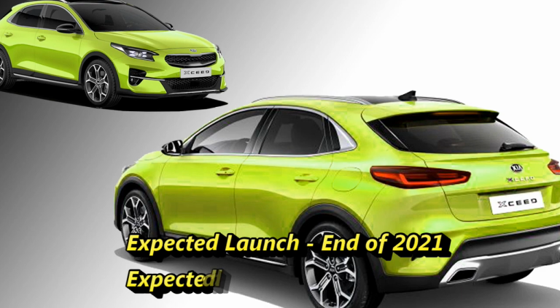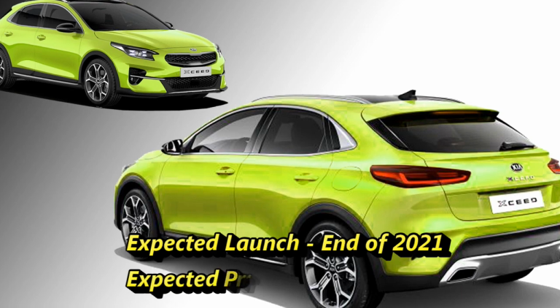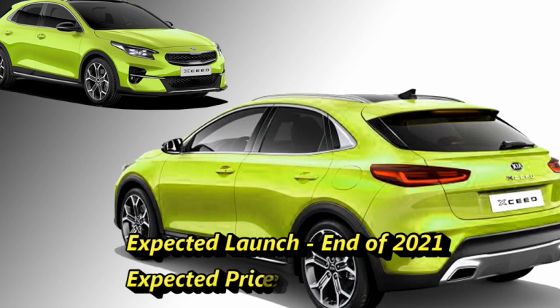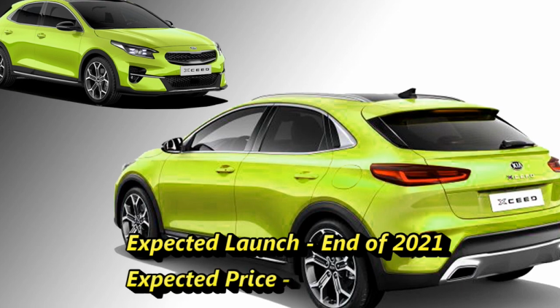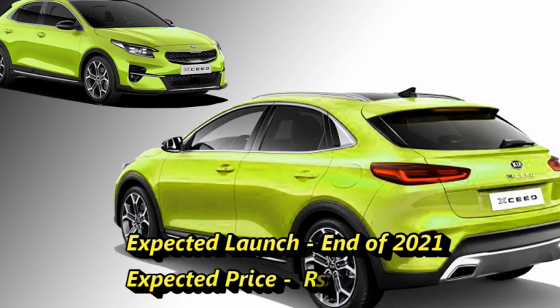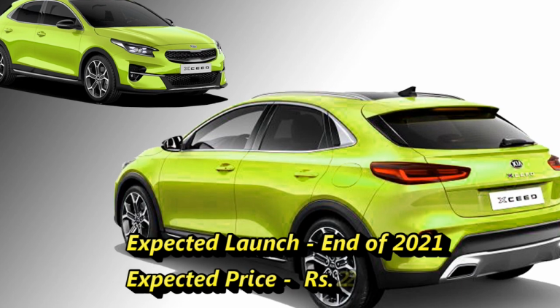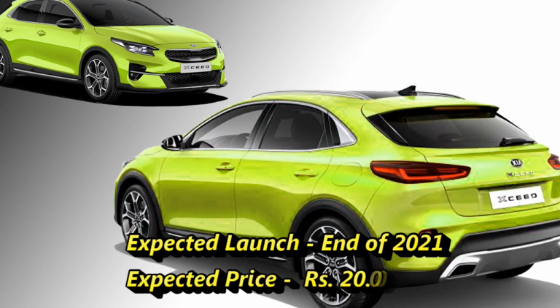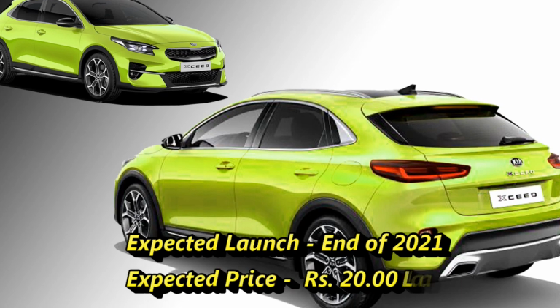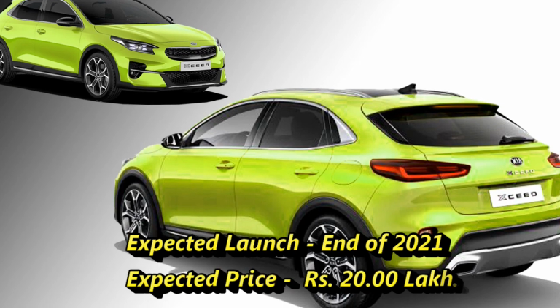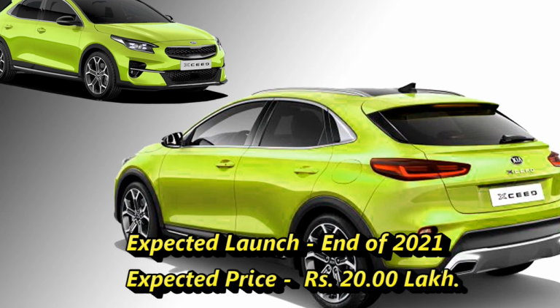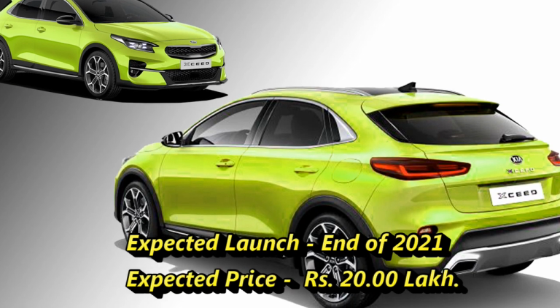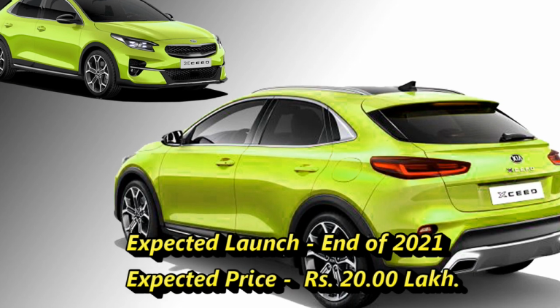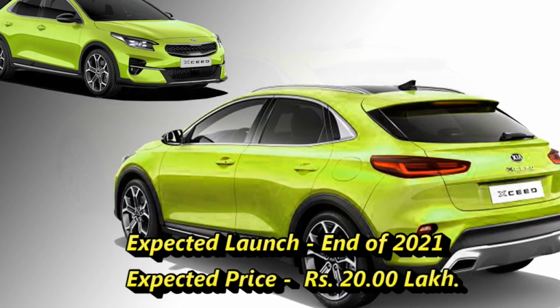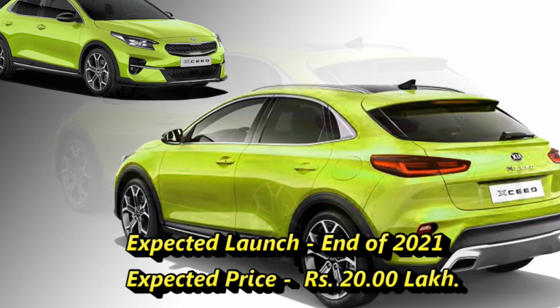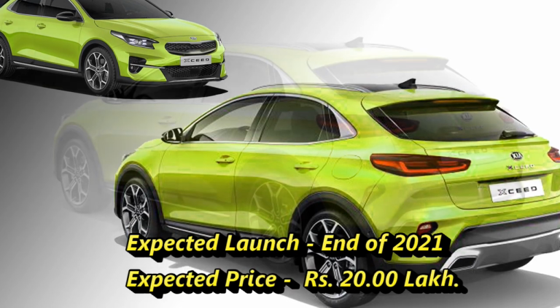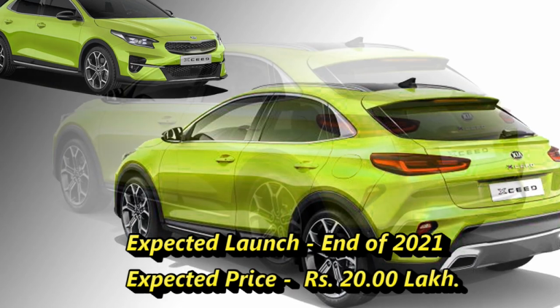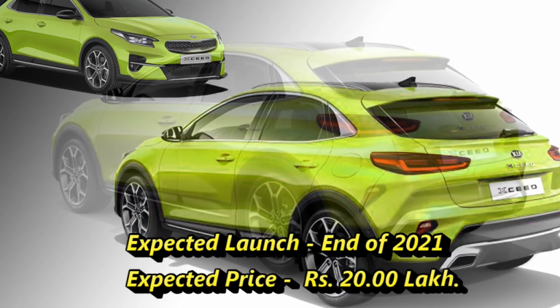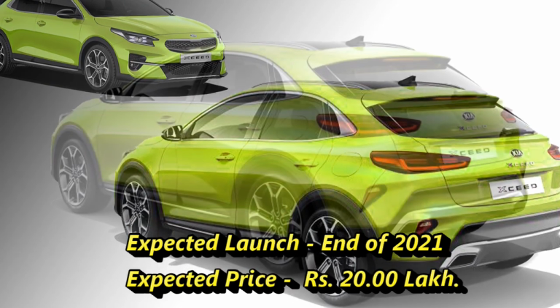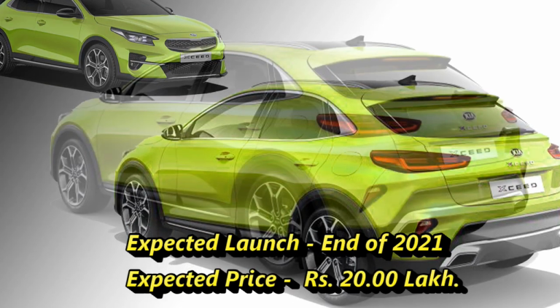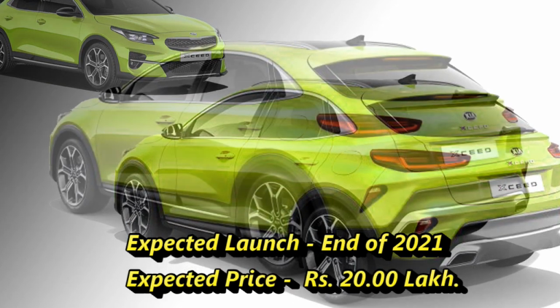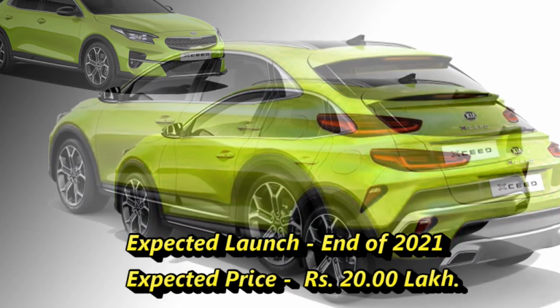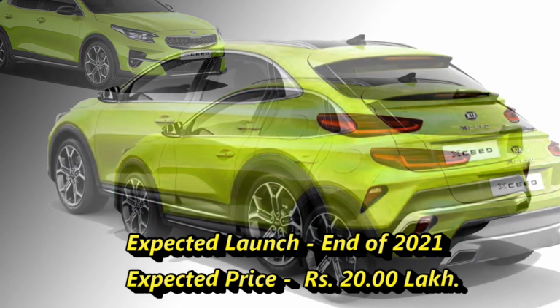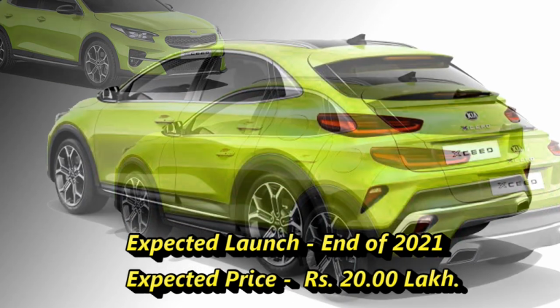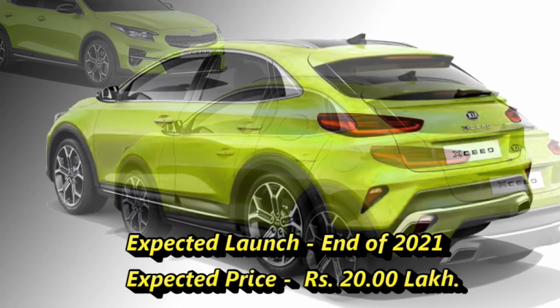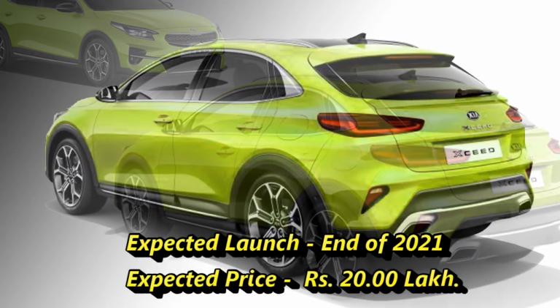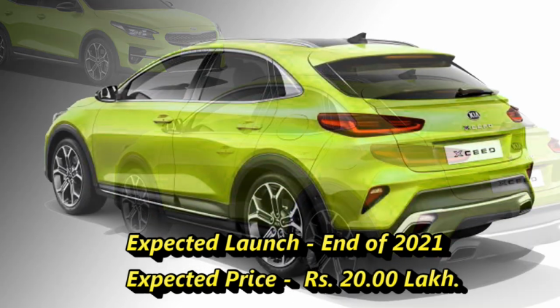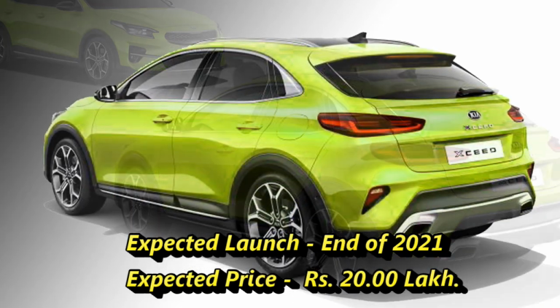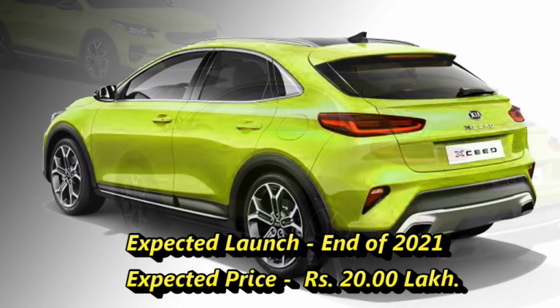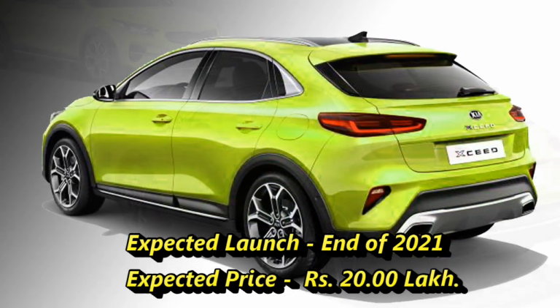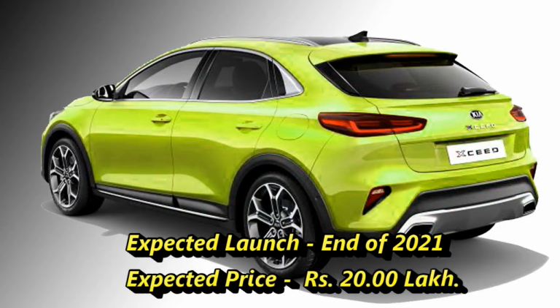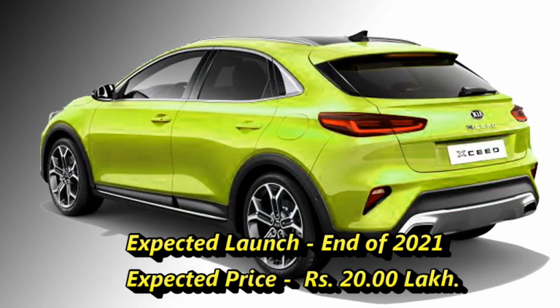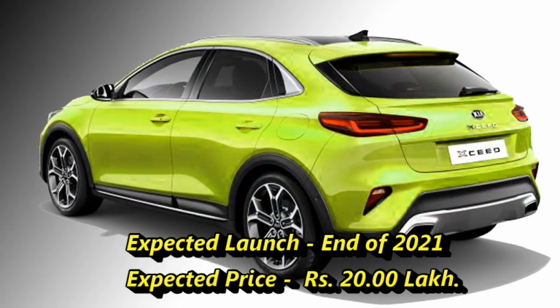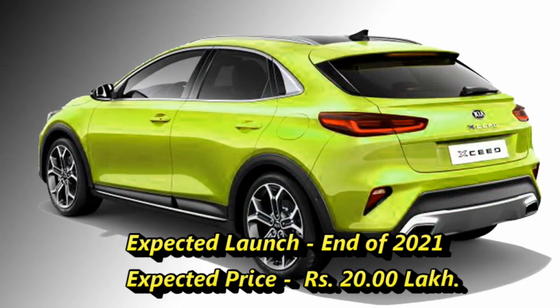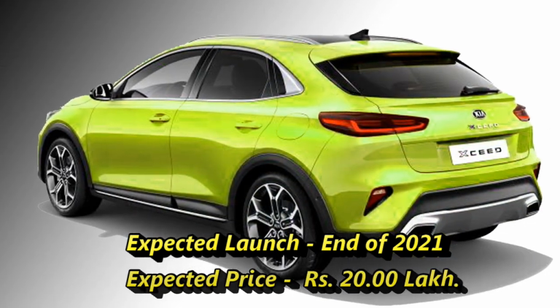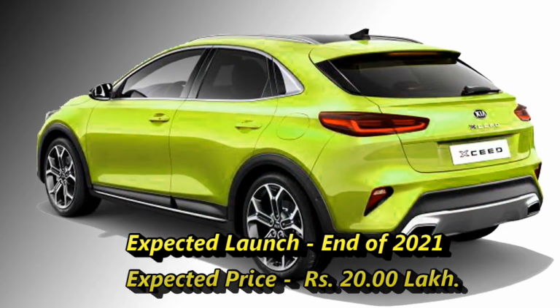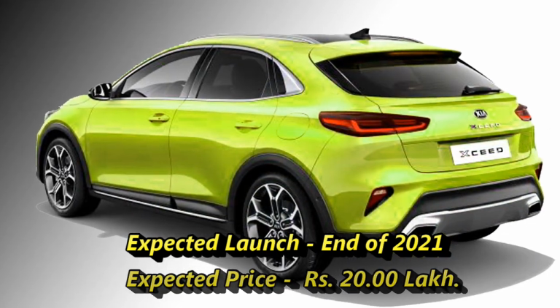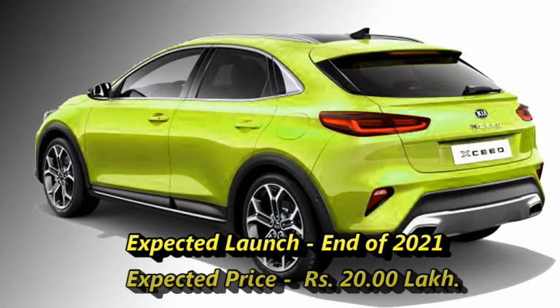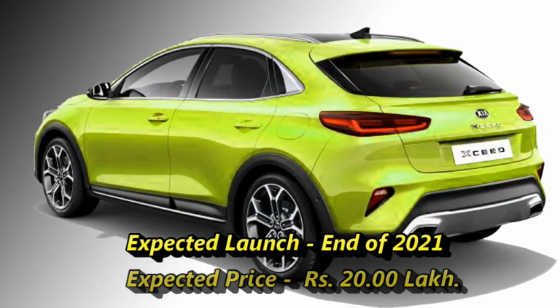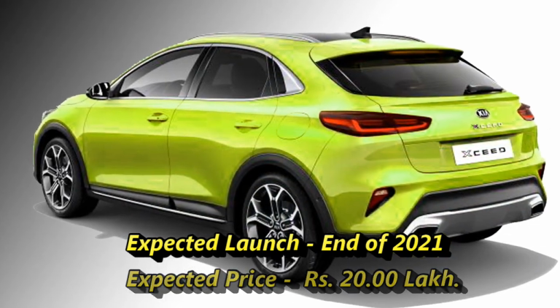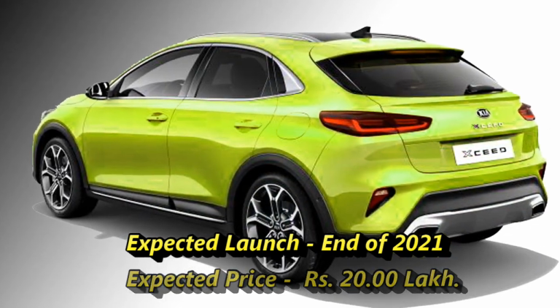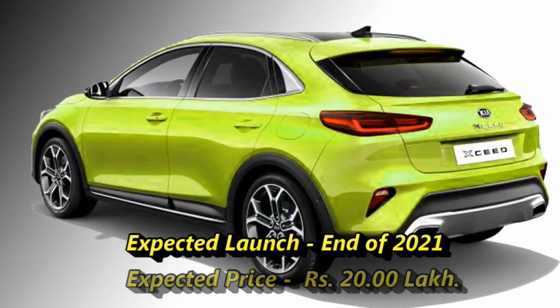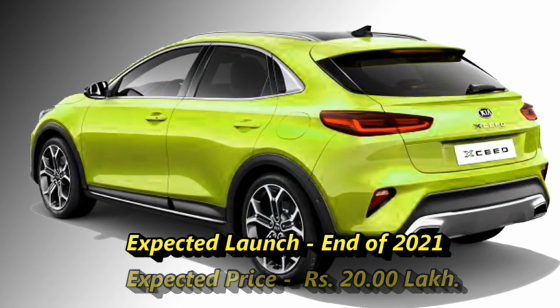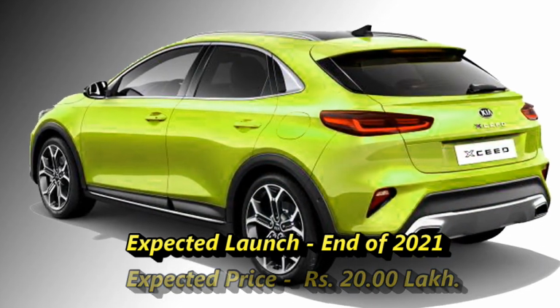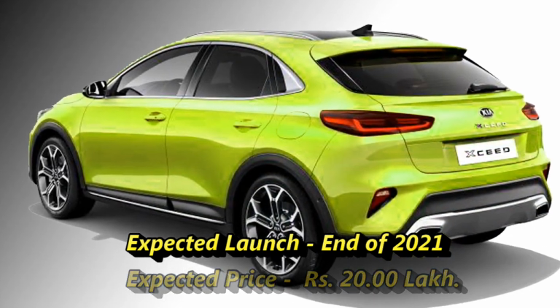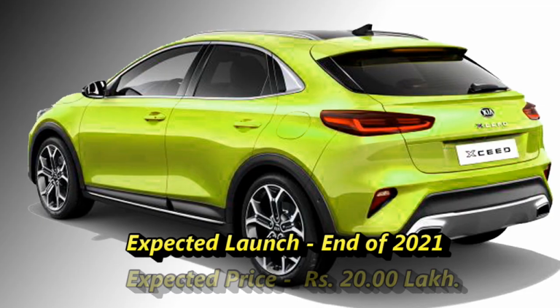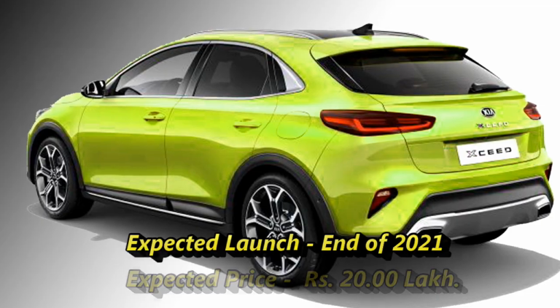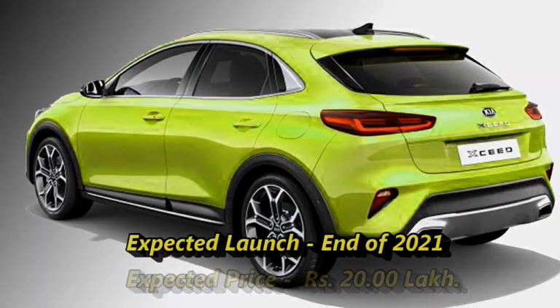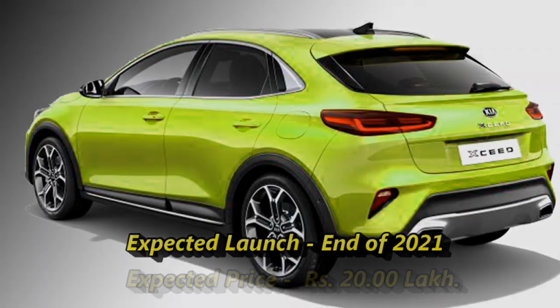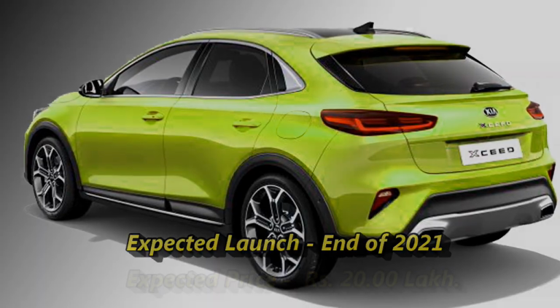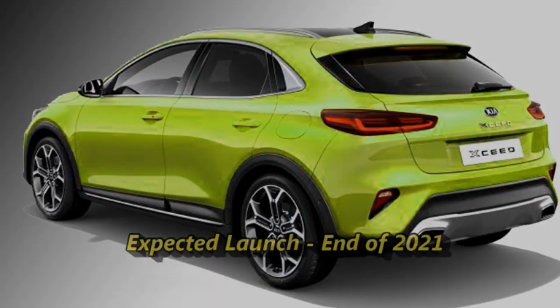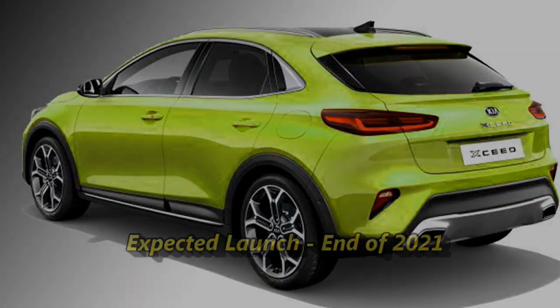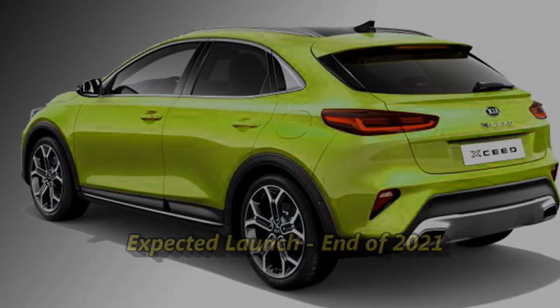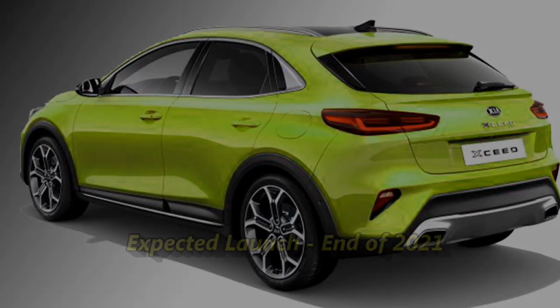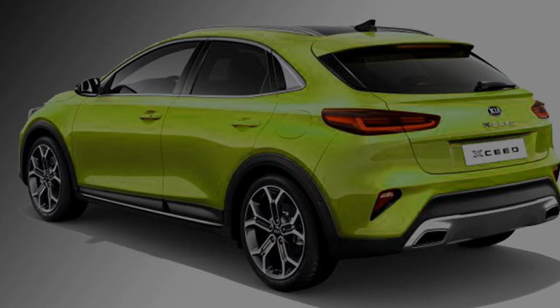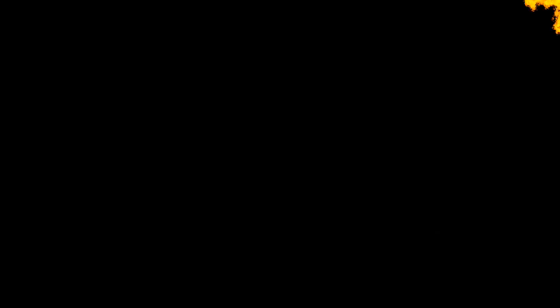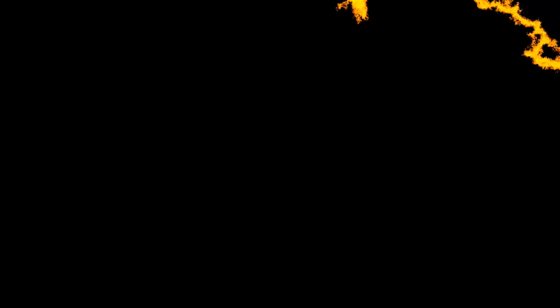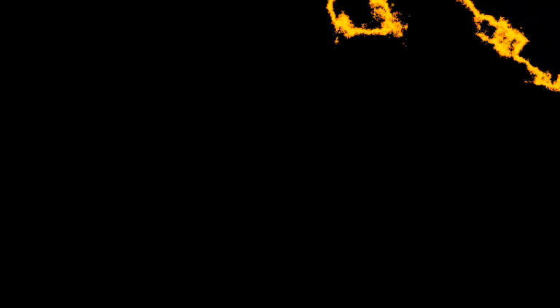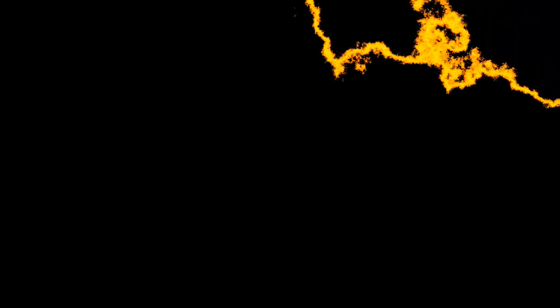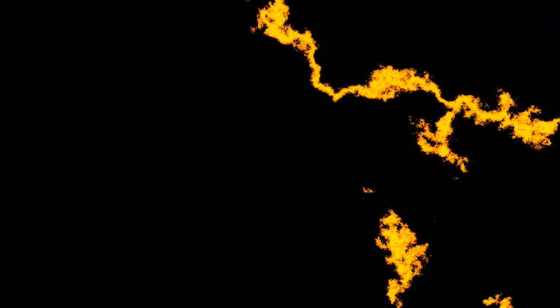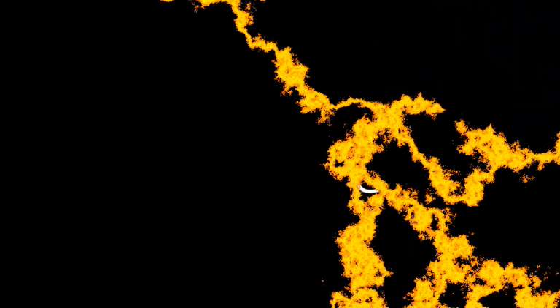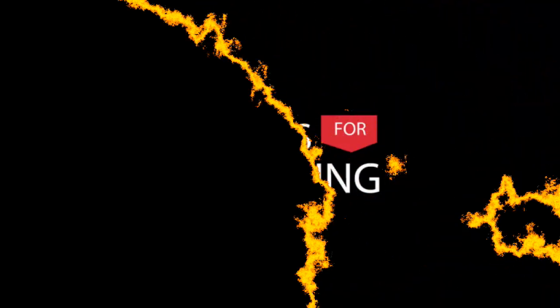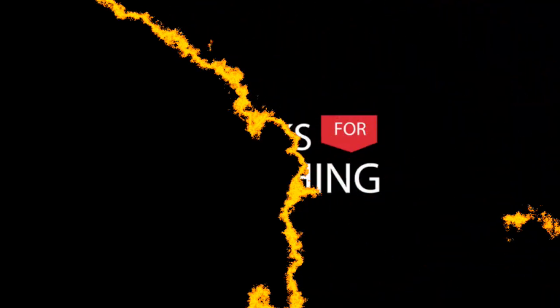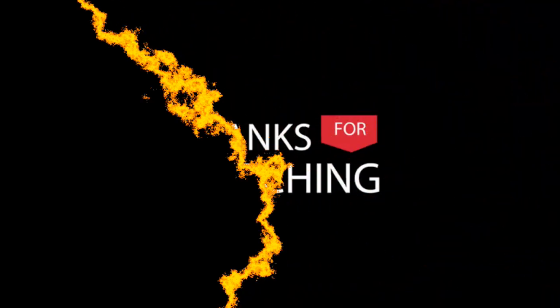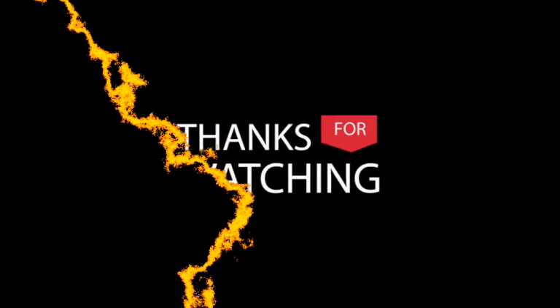According to Kia, the crossover will come to the market at the end of 2021 at an expected price of Rs 20 lakhs.